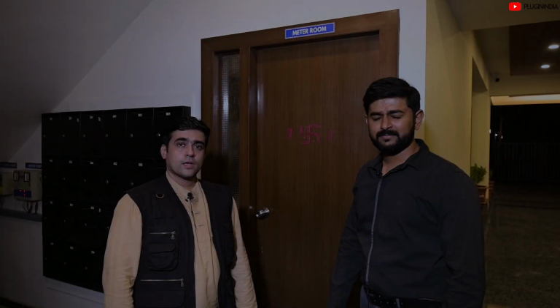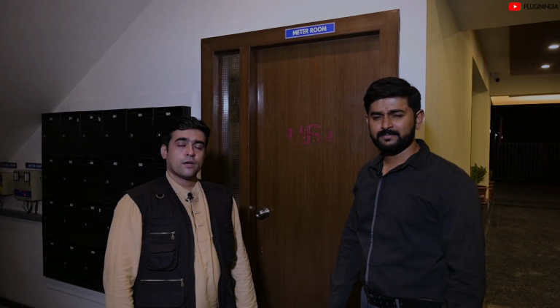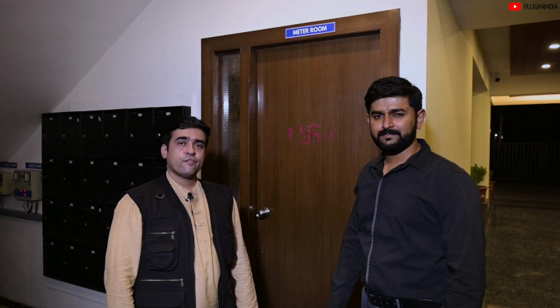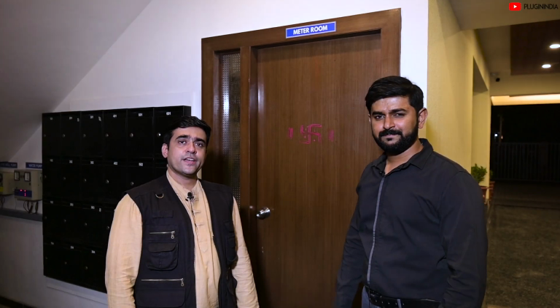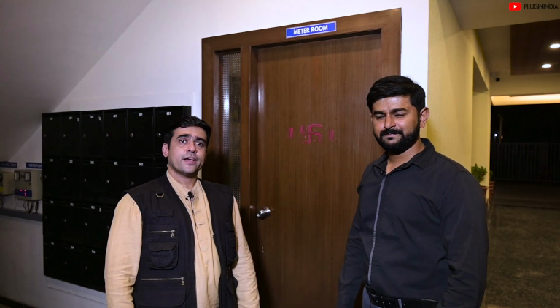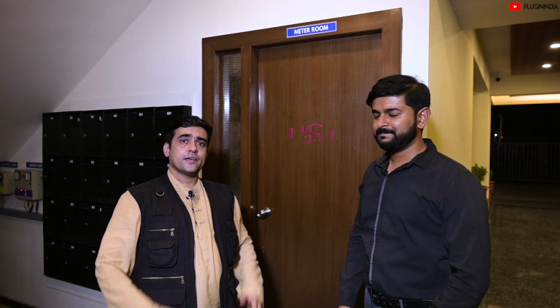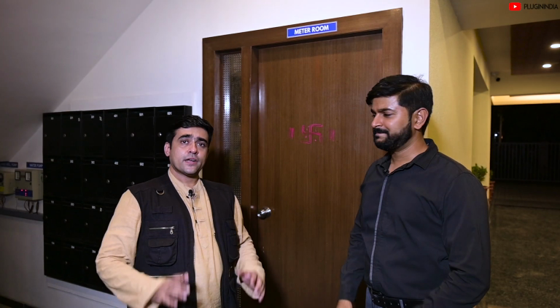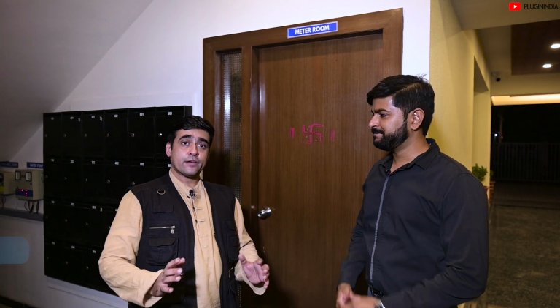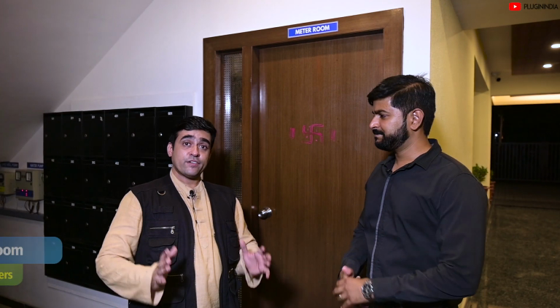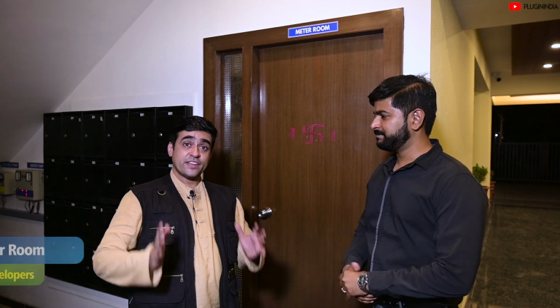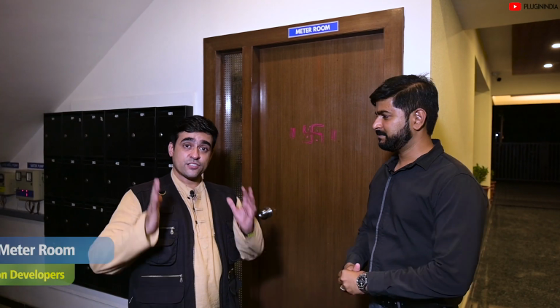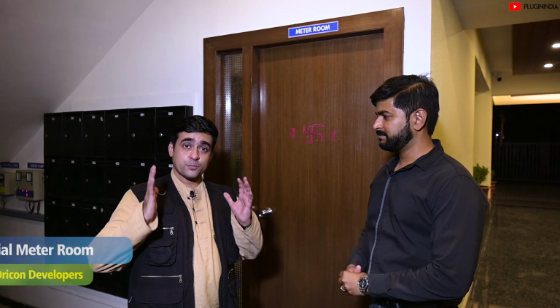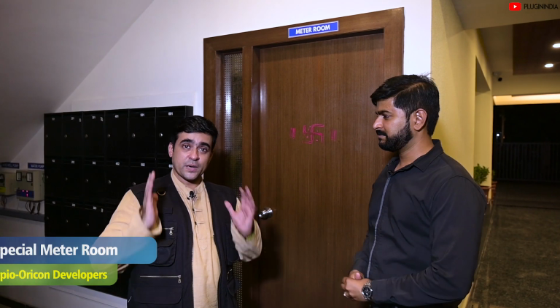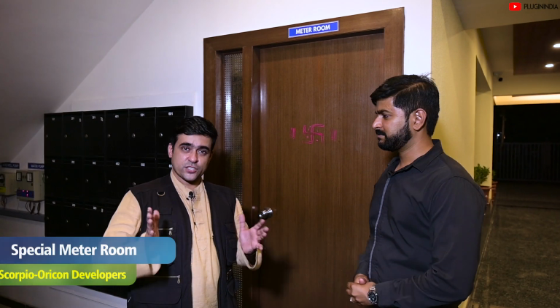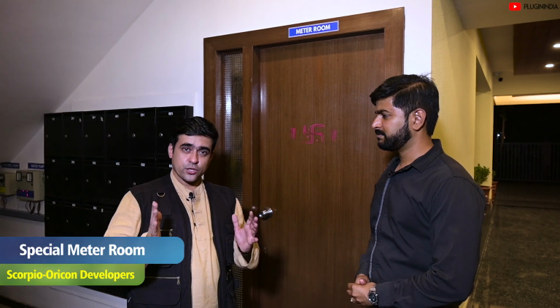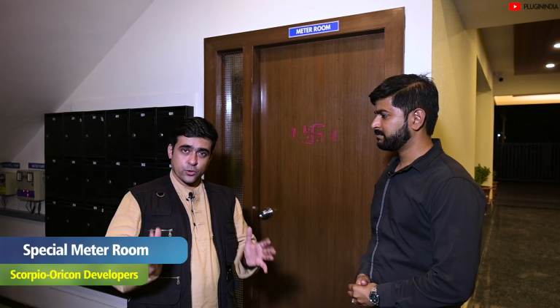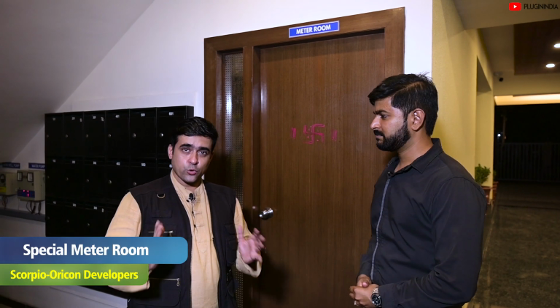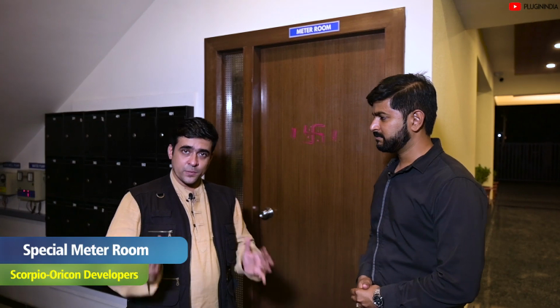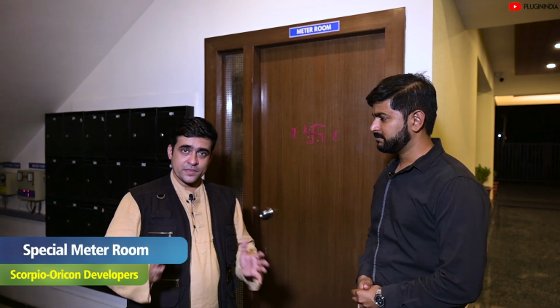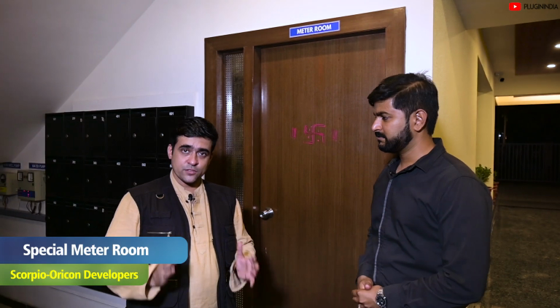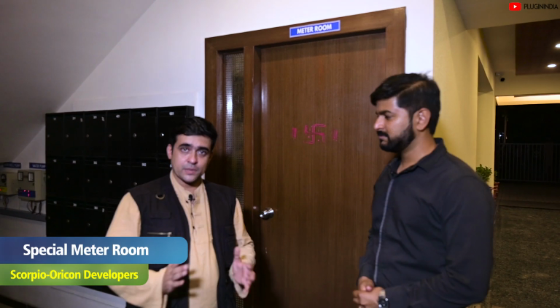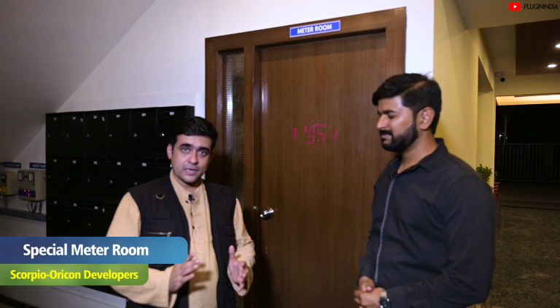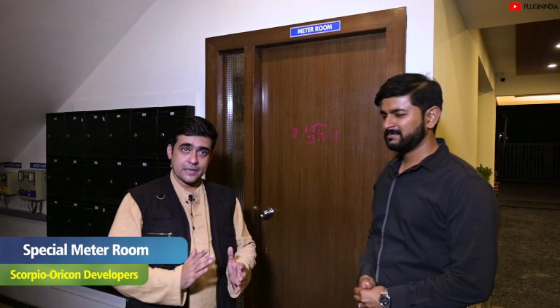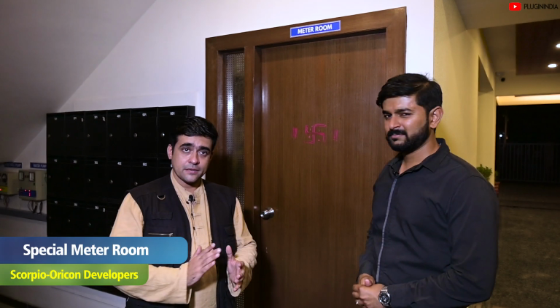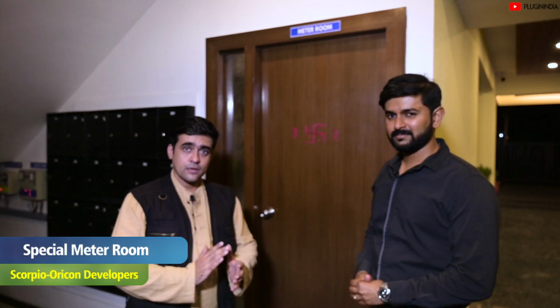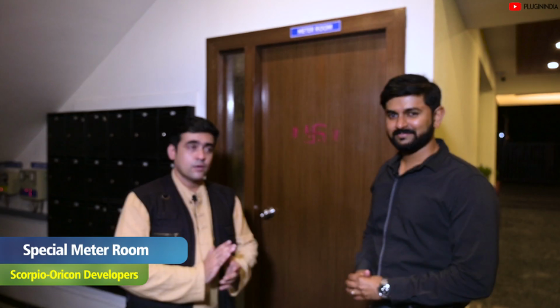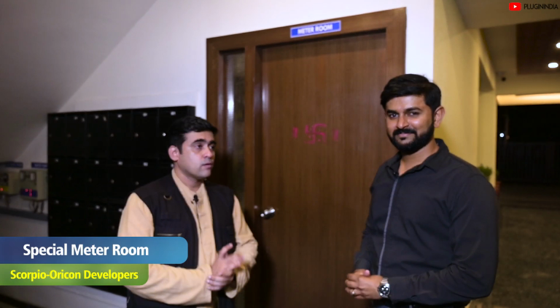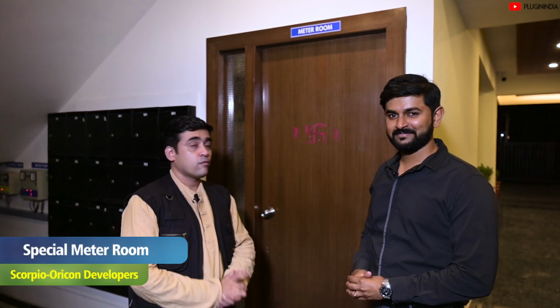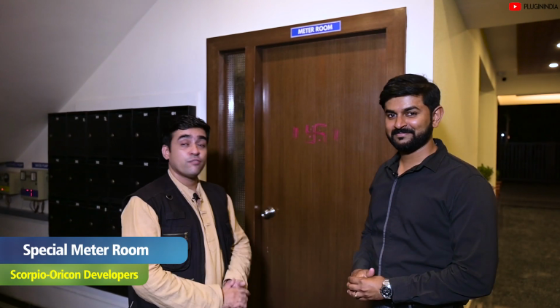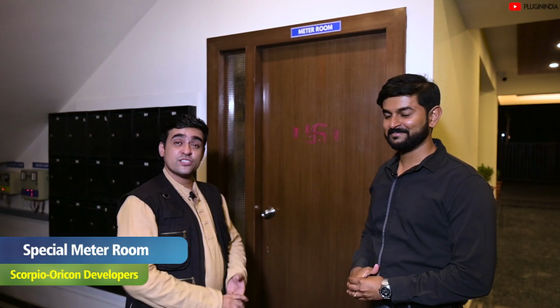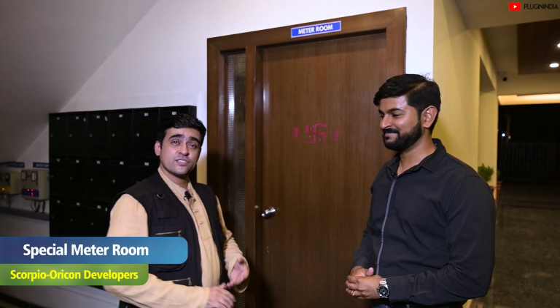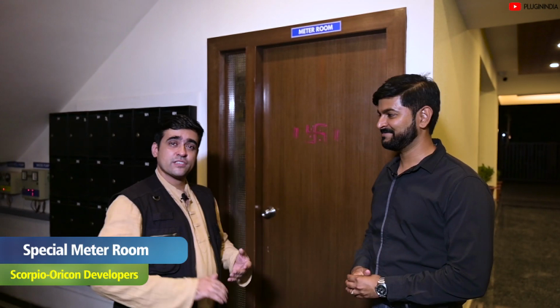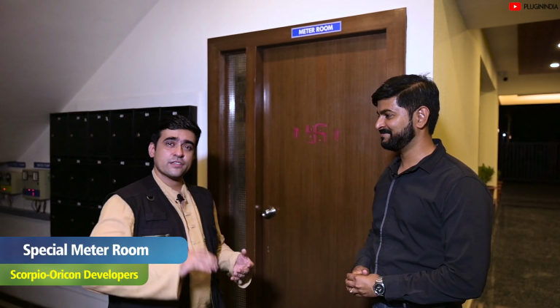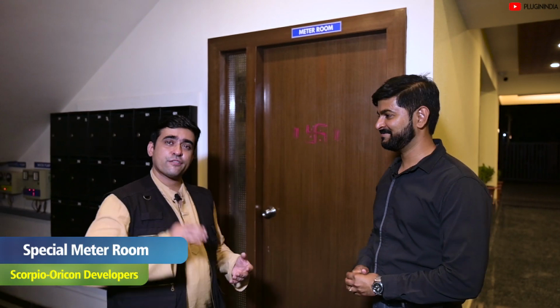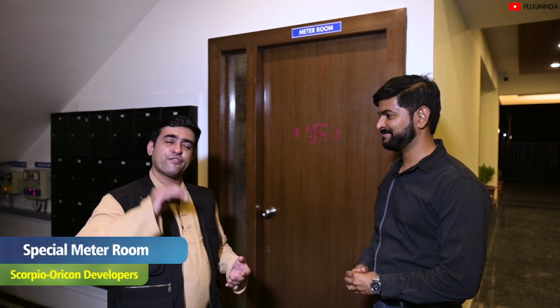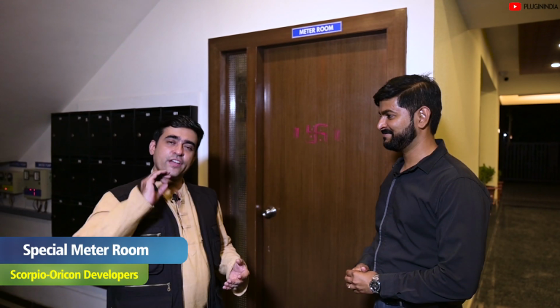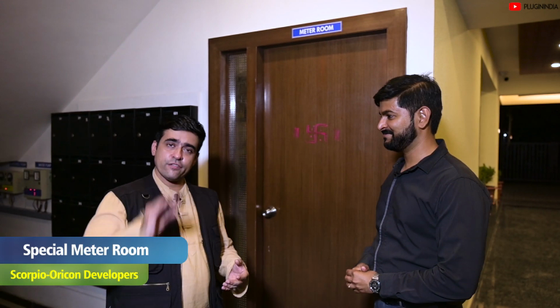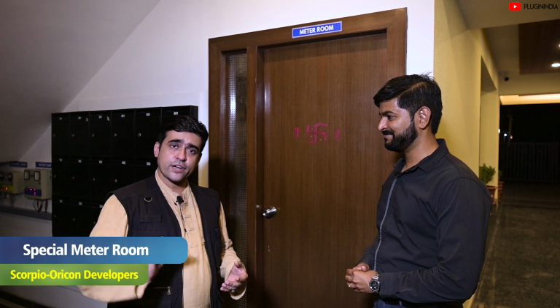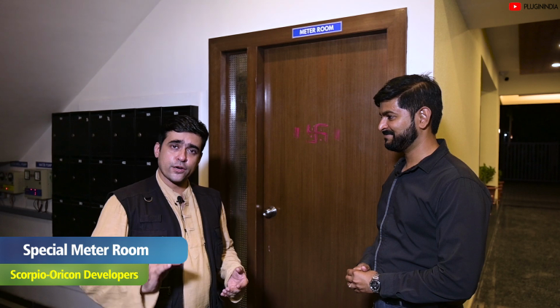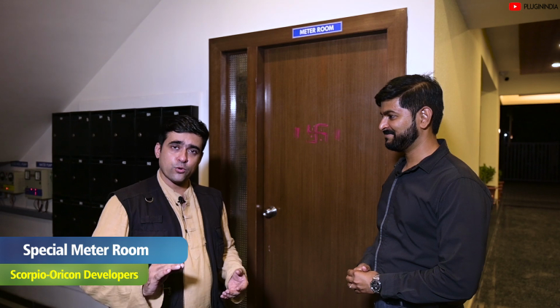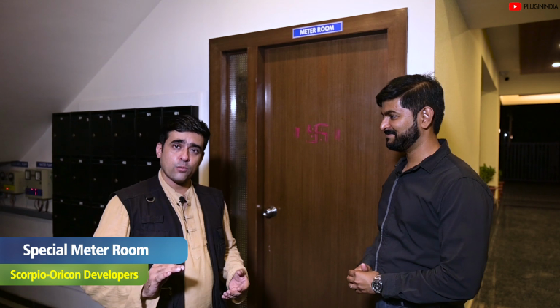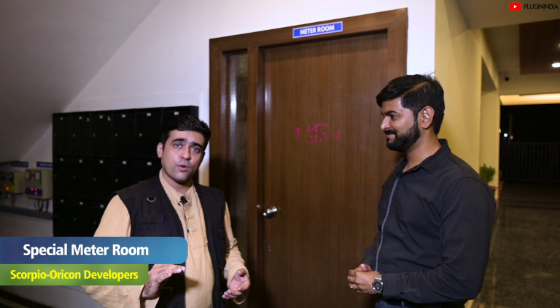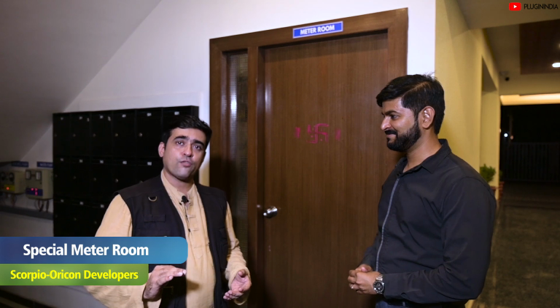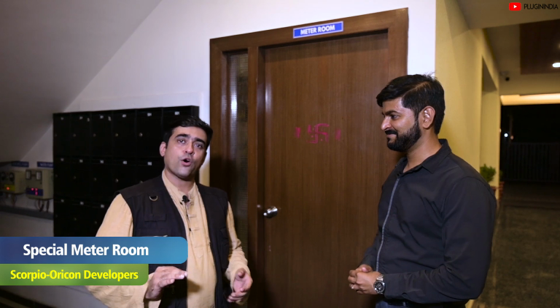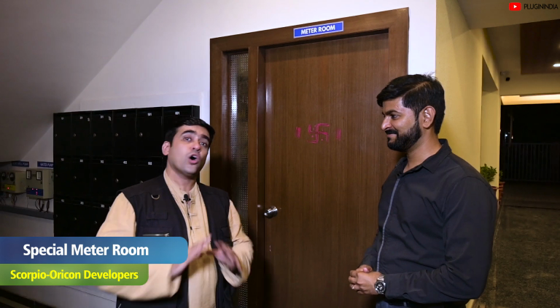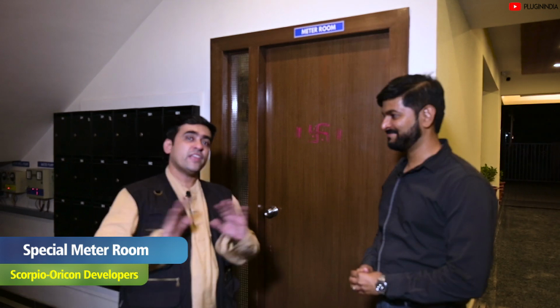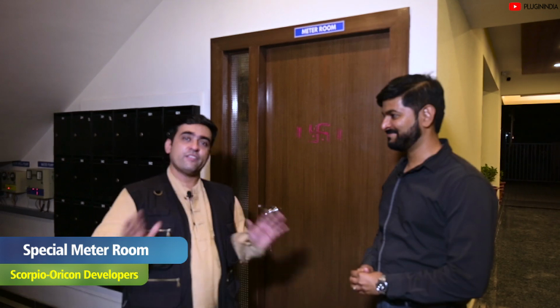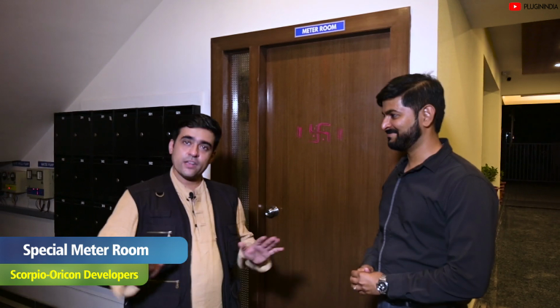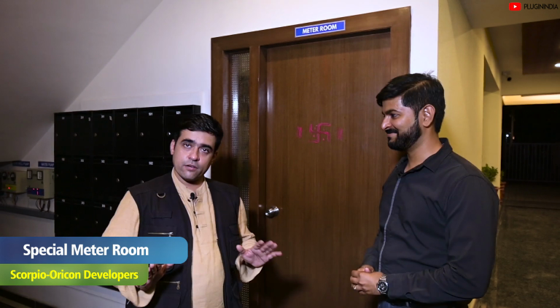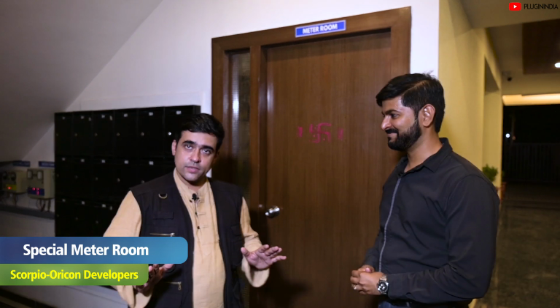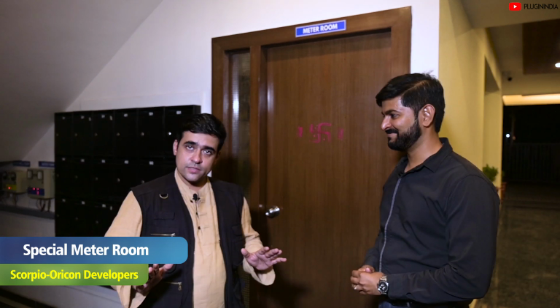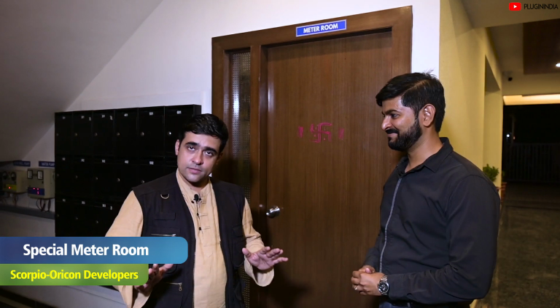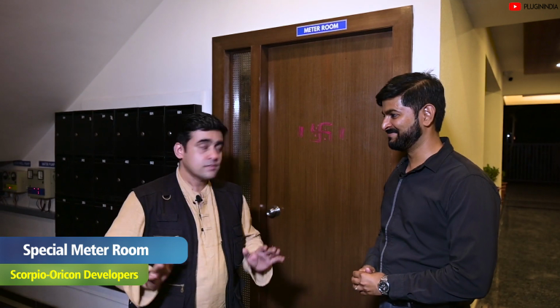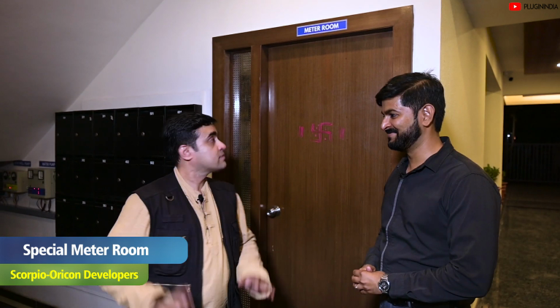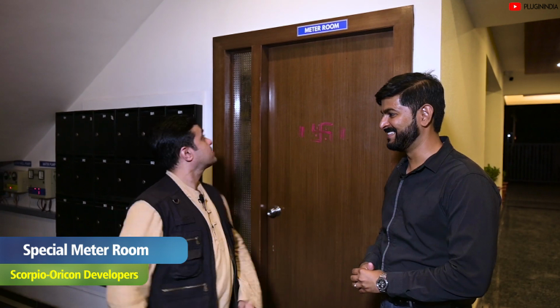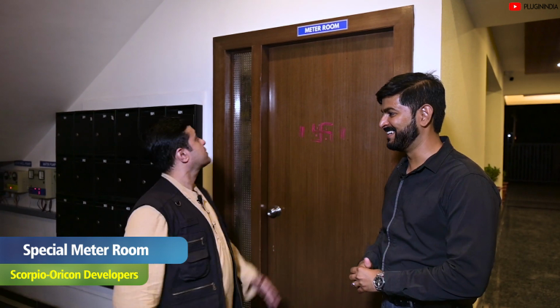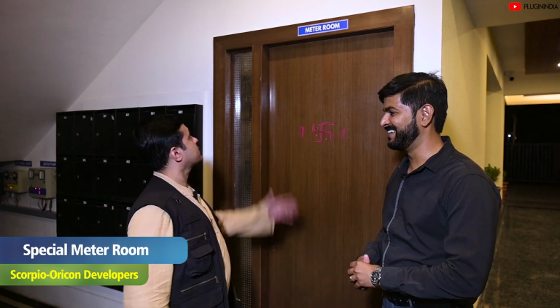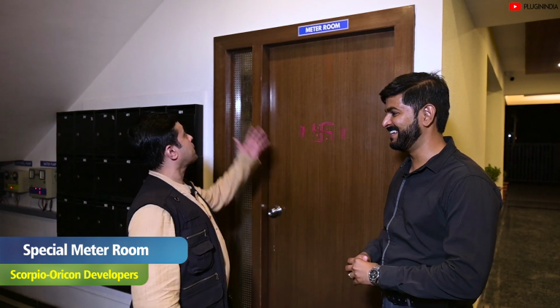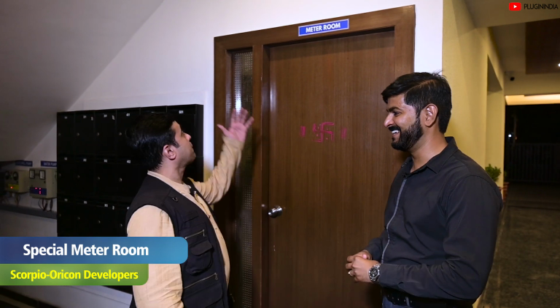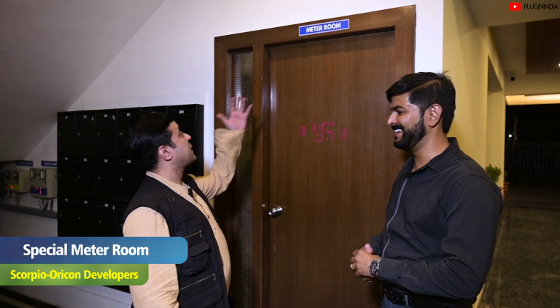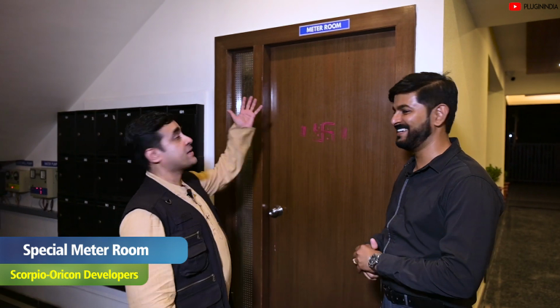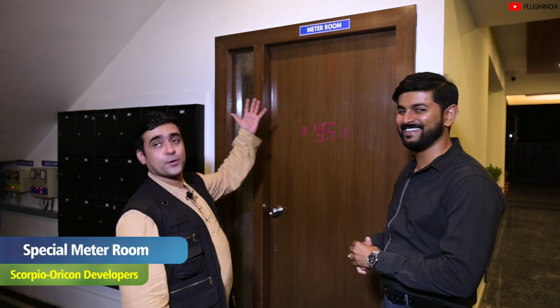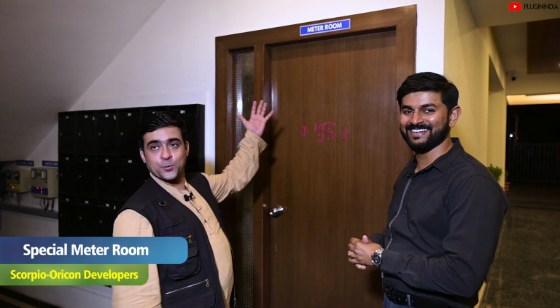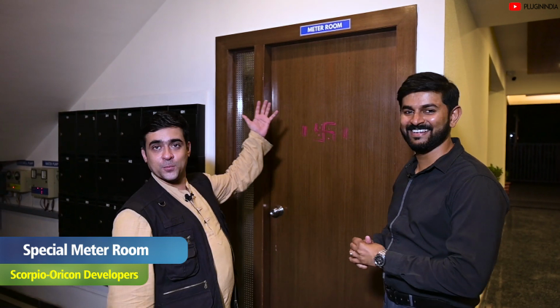We are here at a very special room in this building — the favorite room of all EV lovers. This is the meter room.